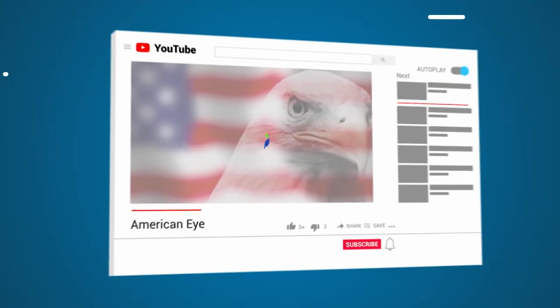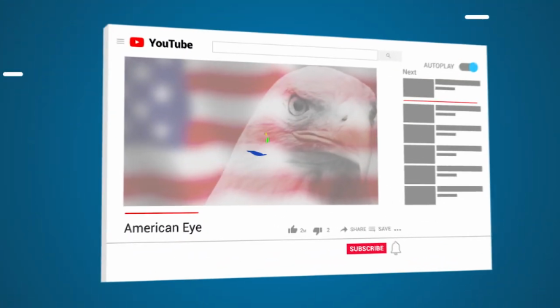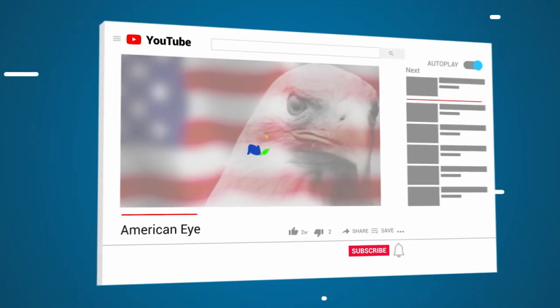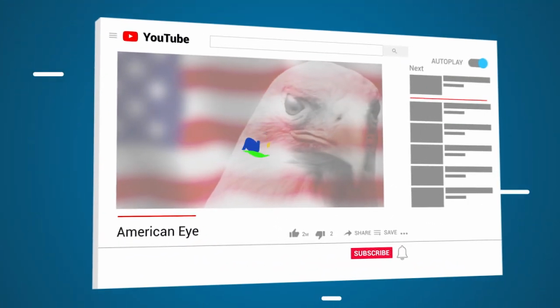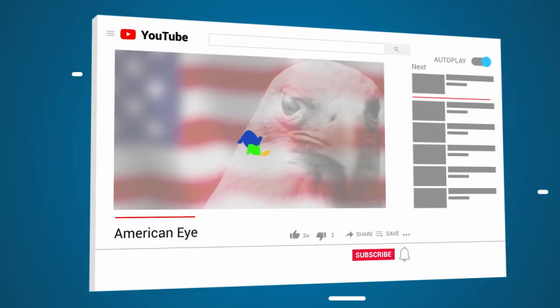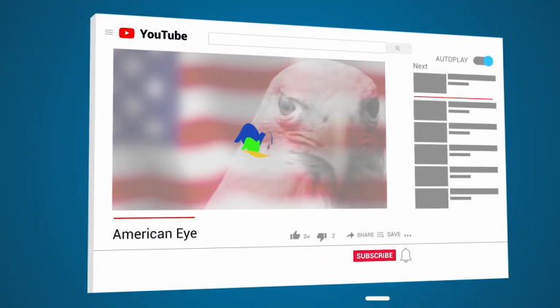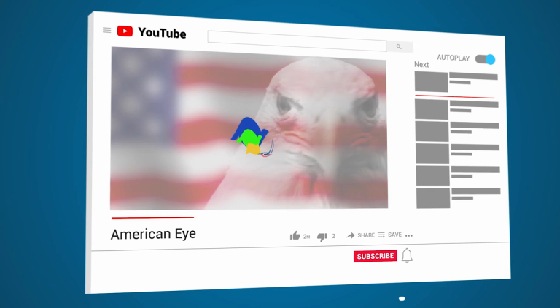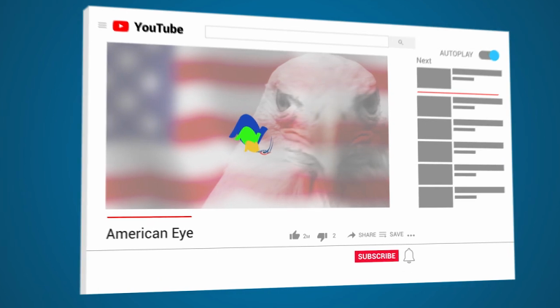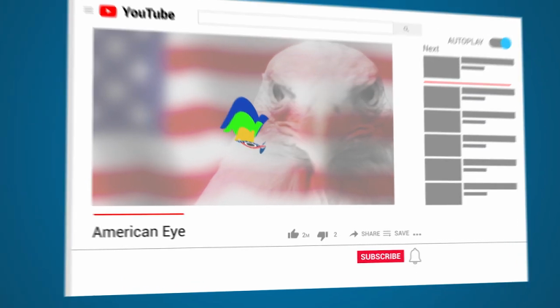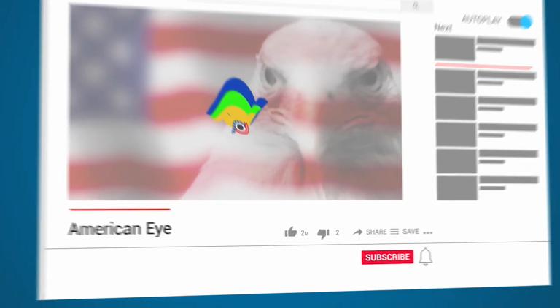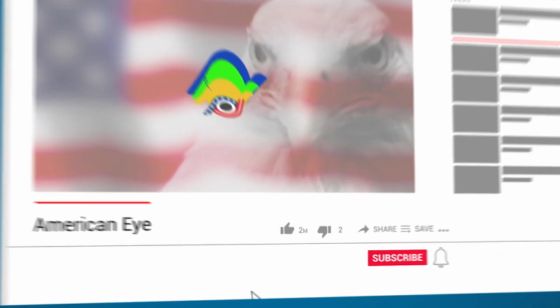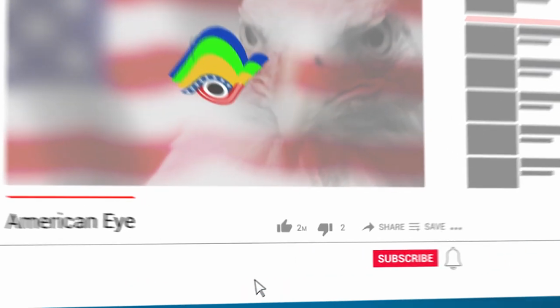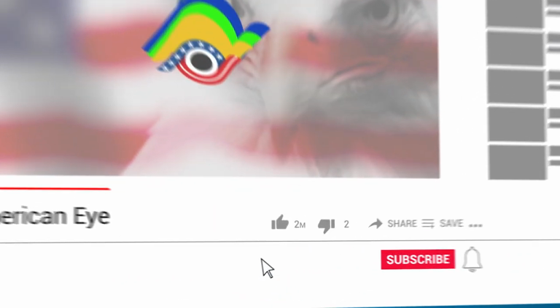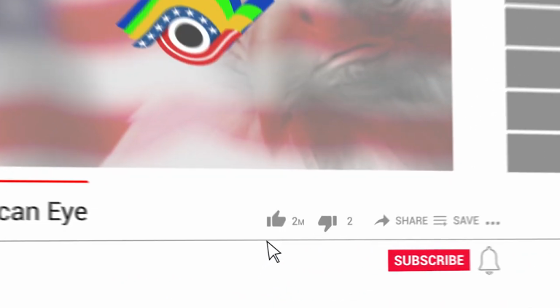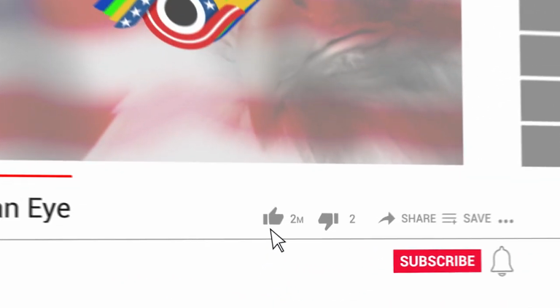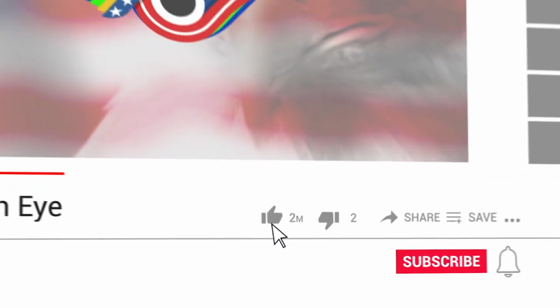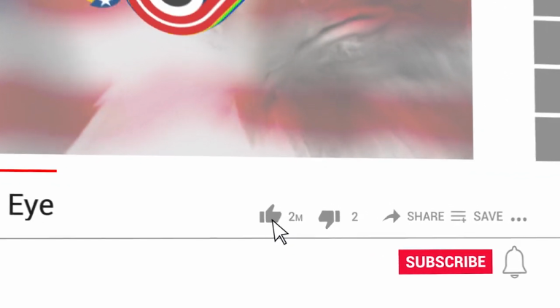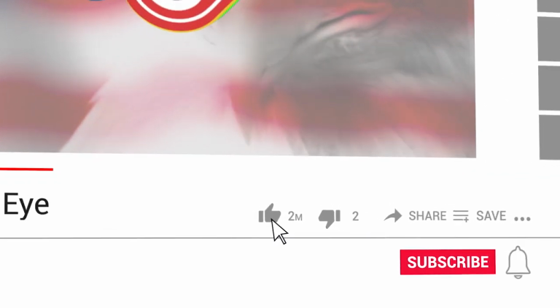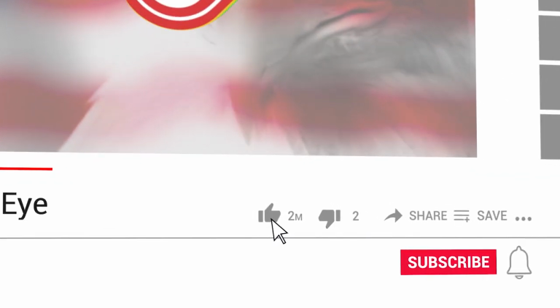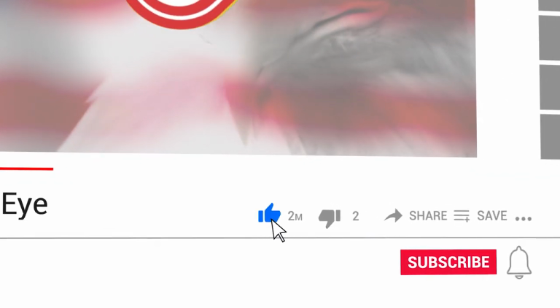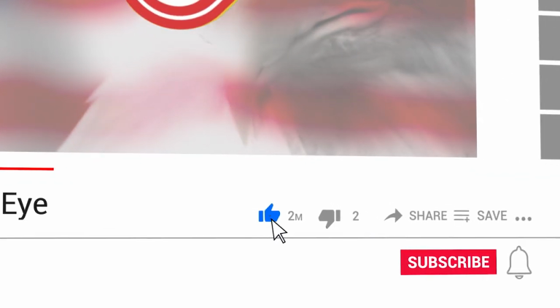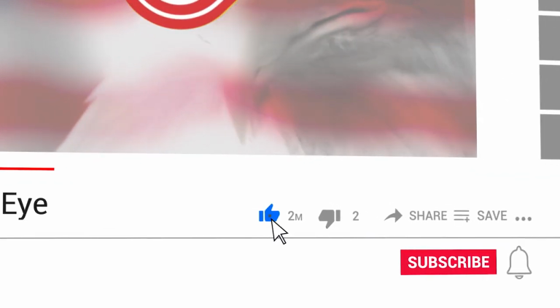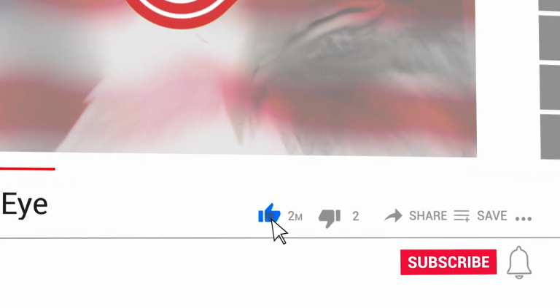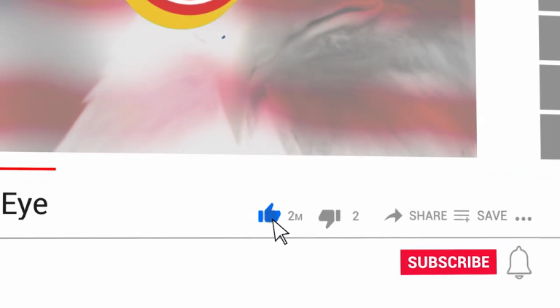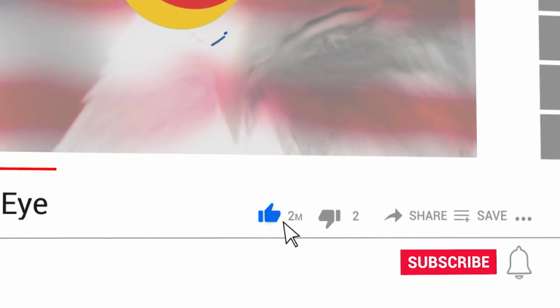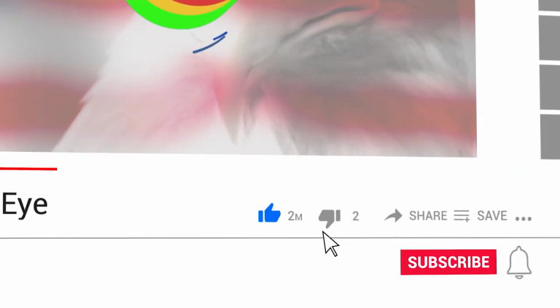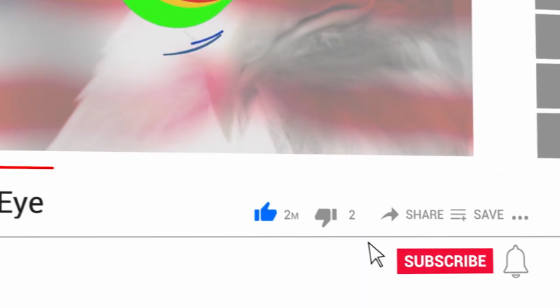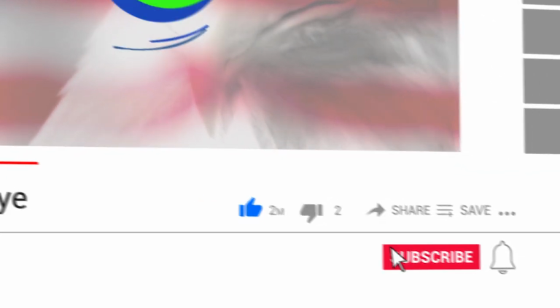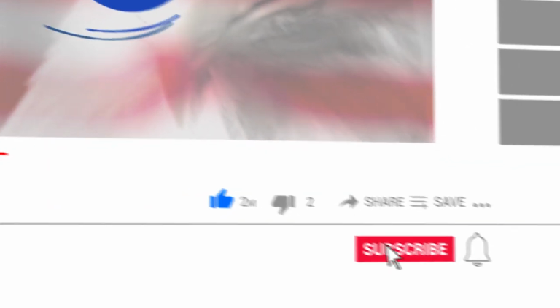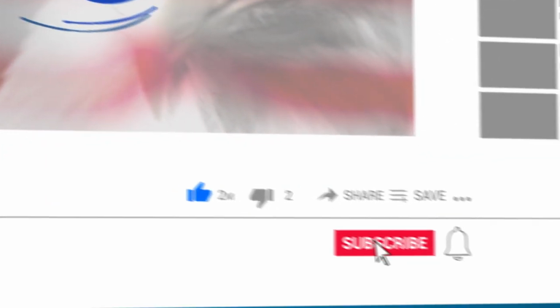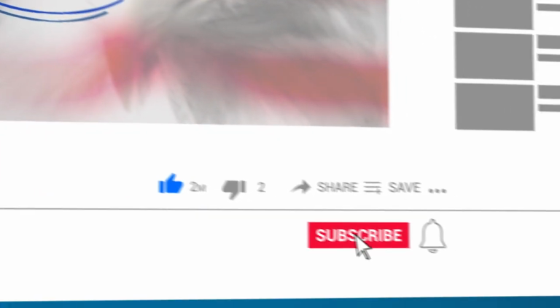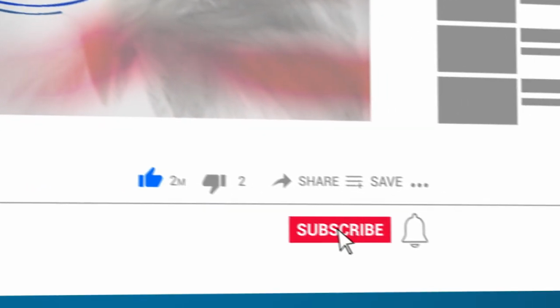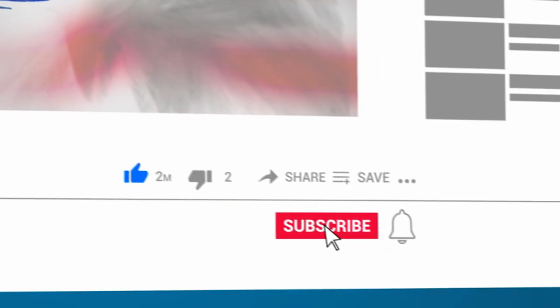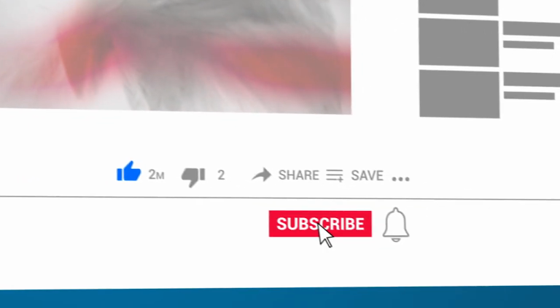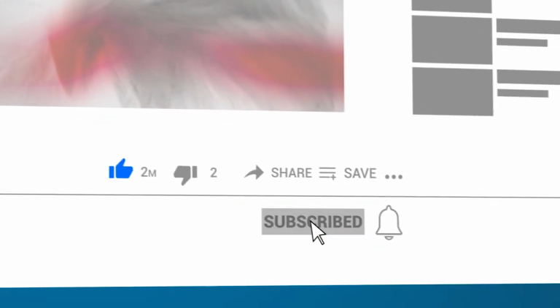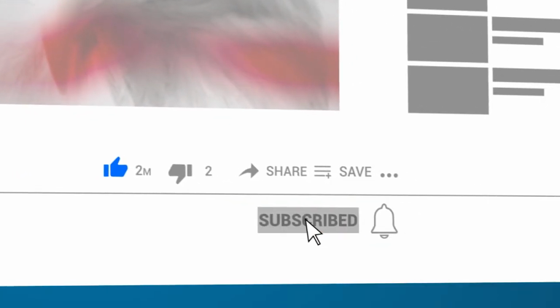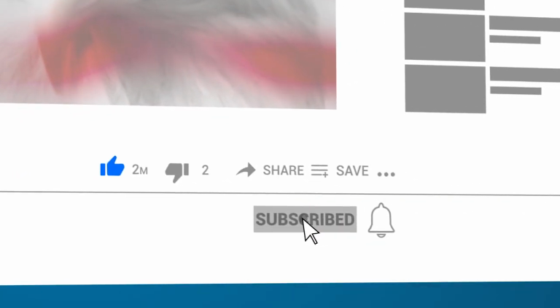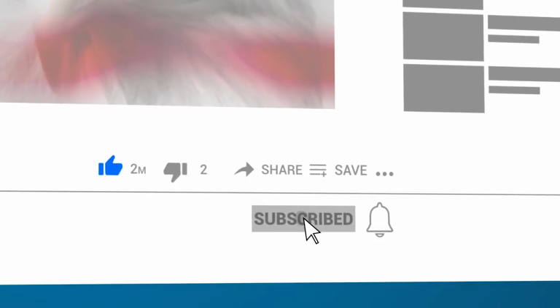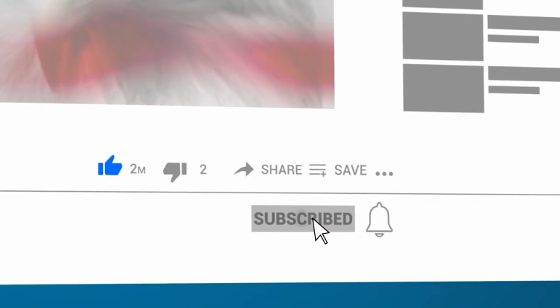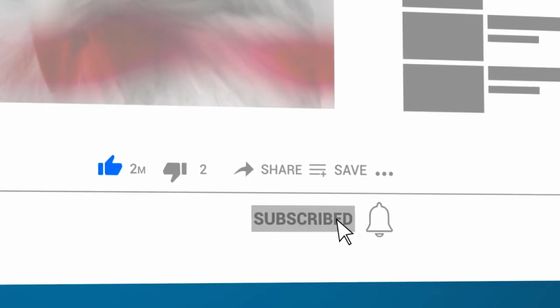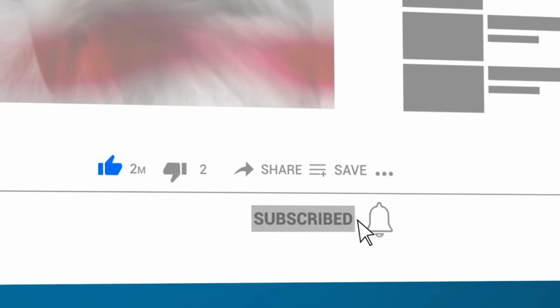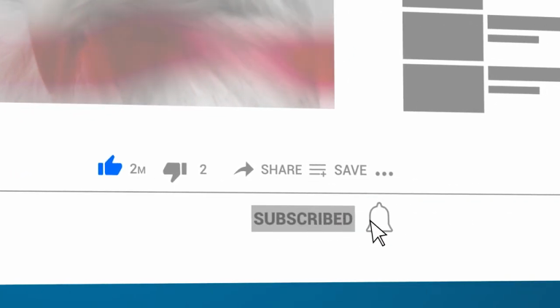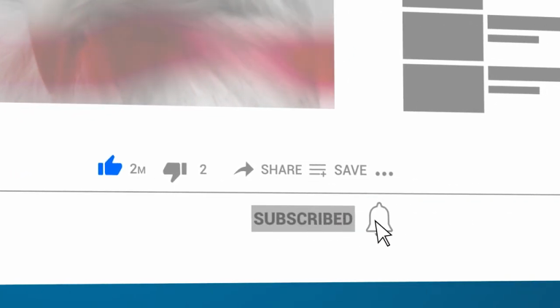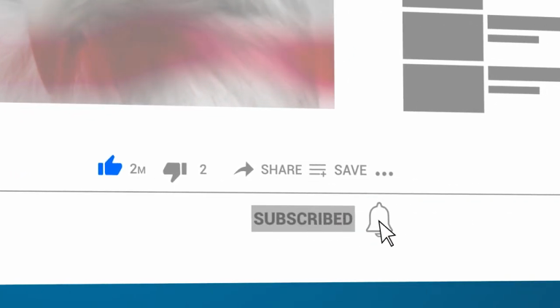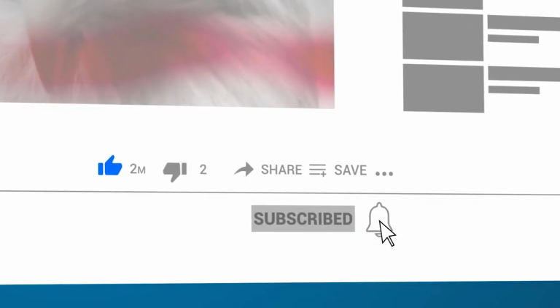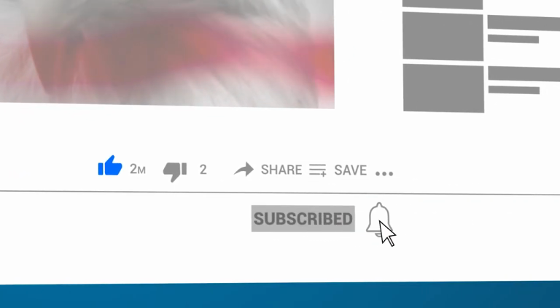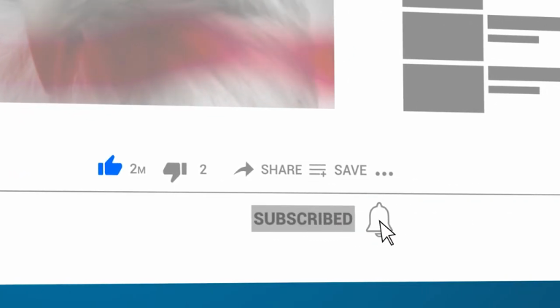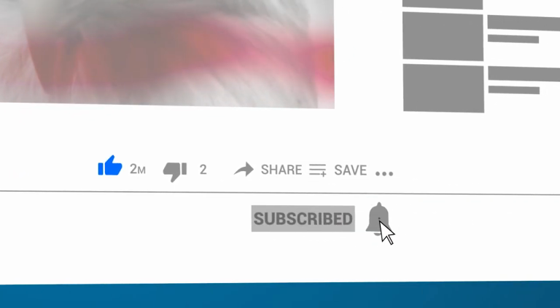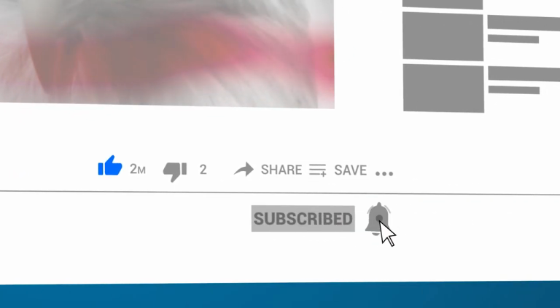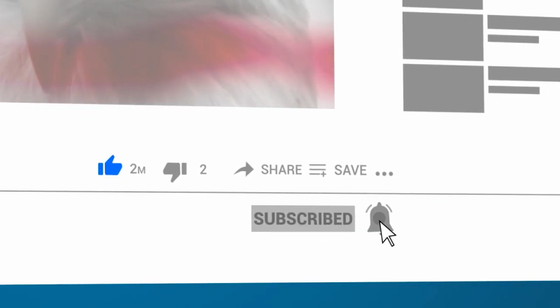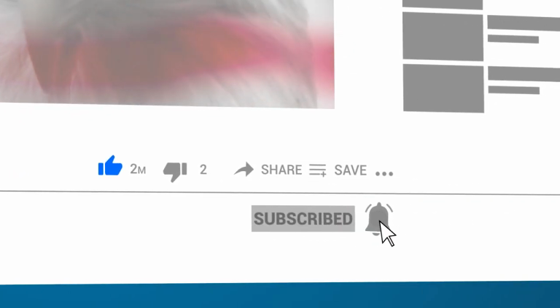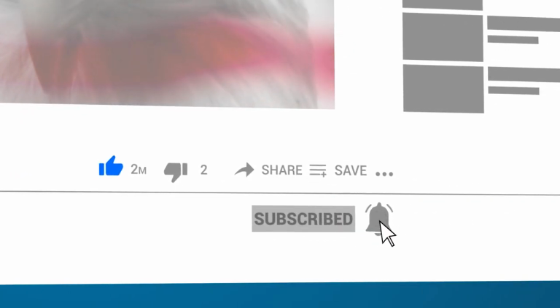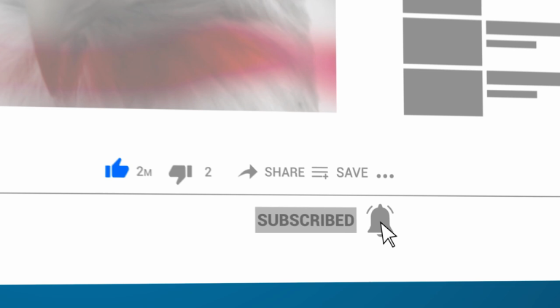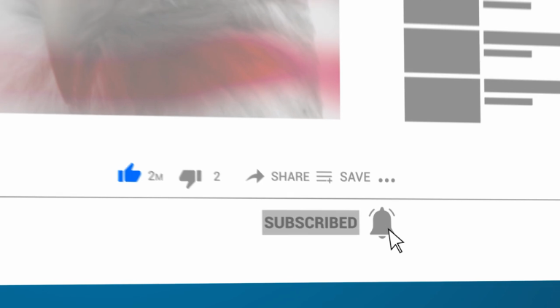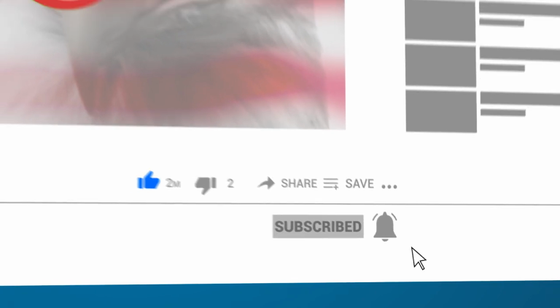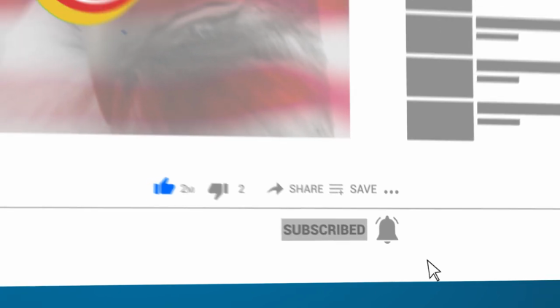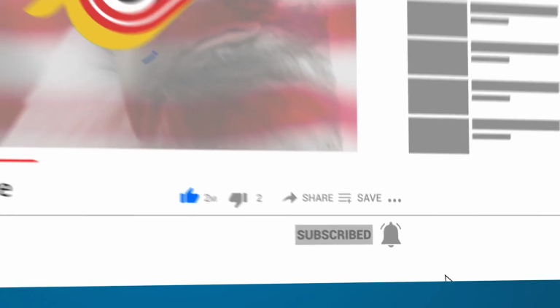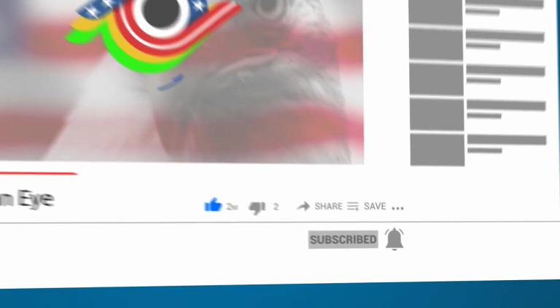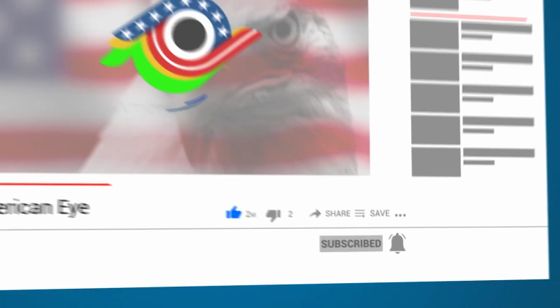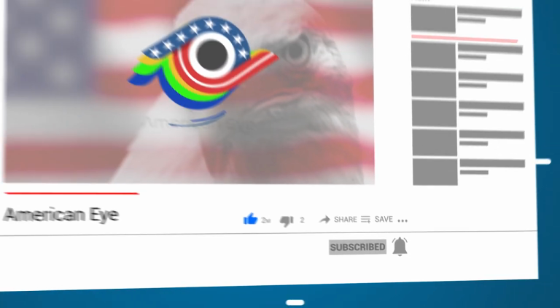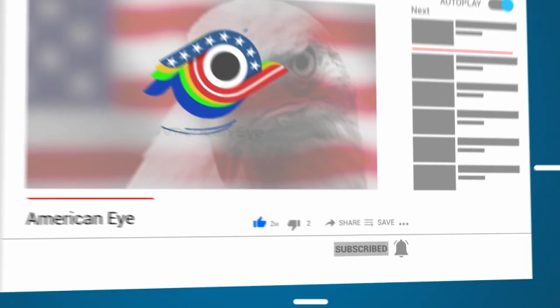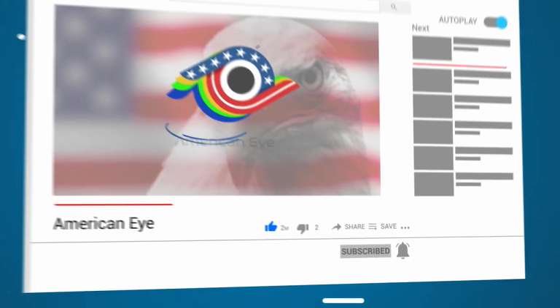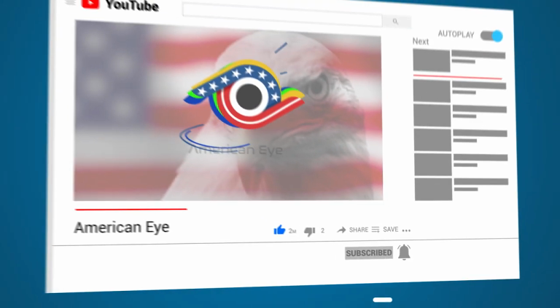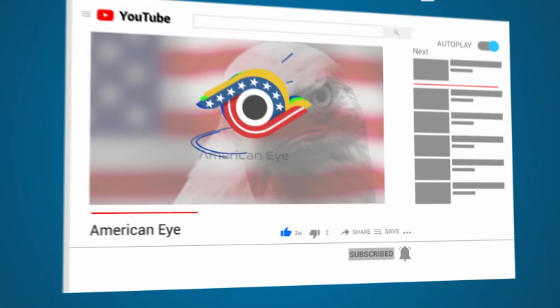If you haven't yet, remember to hit that subscribe button to help support the channel, and I'll see you again soon for another awesome video right here on American Eye!